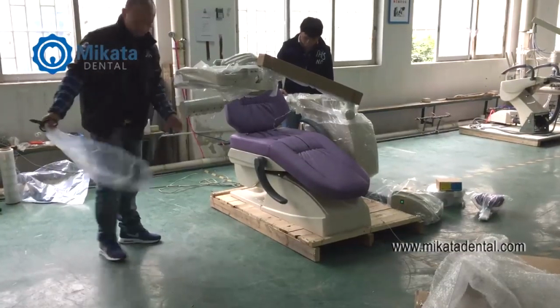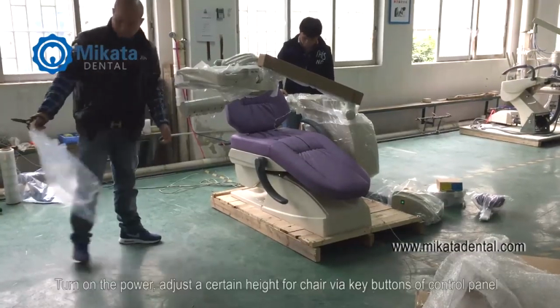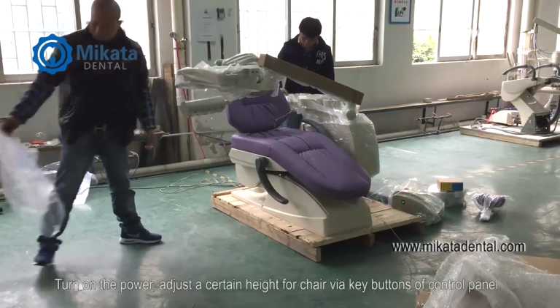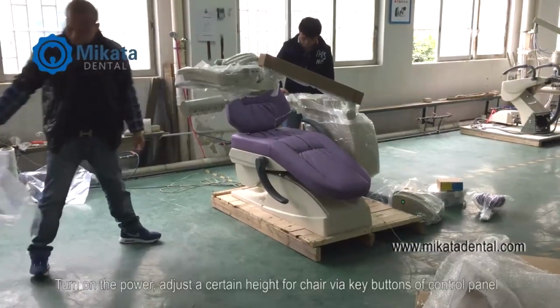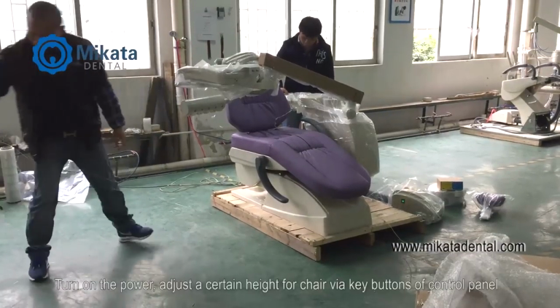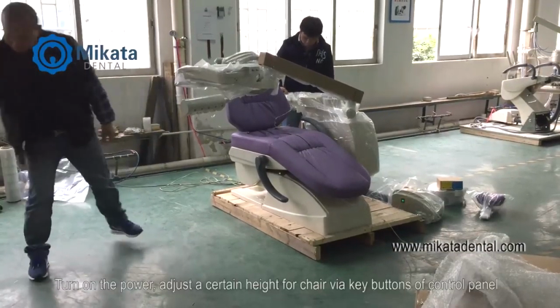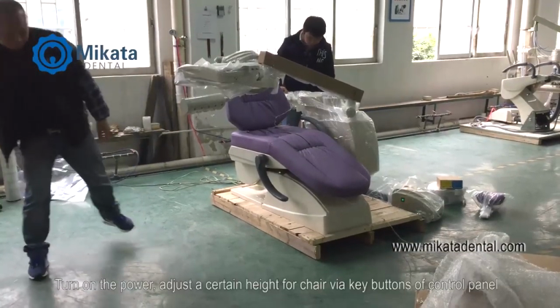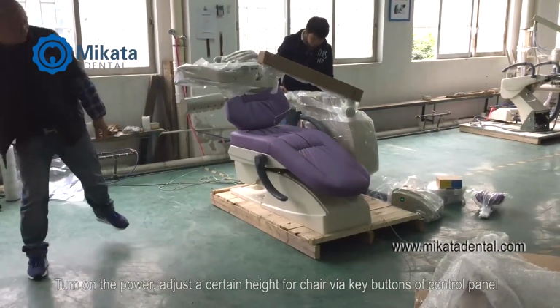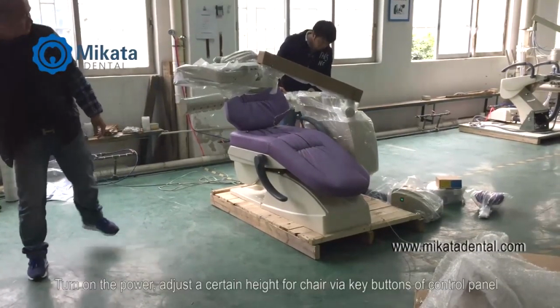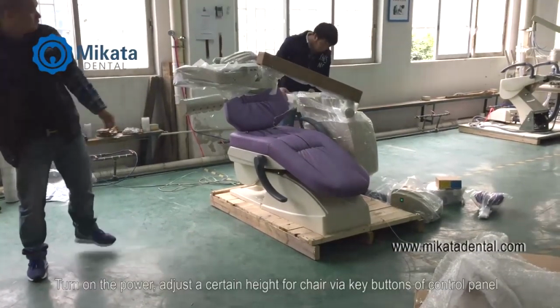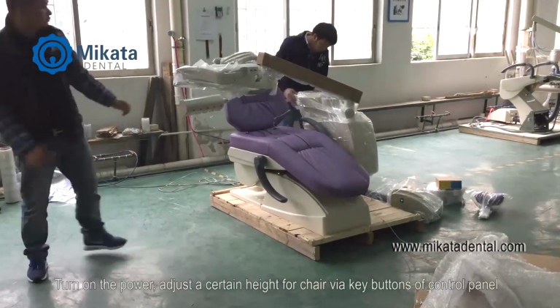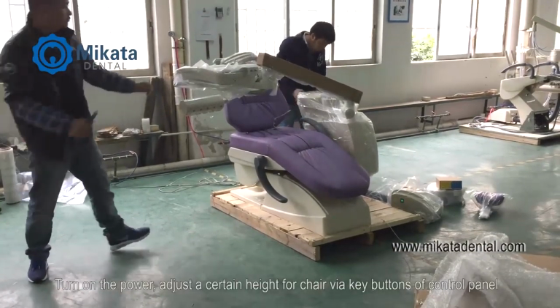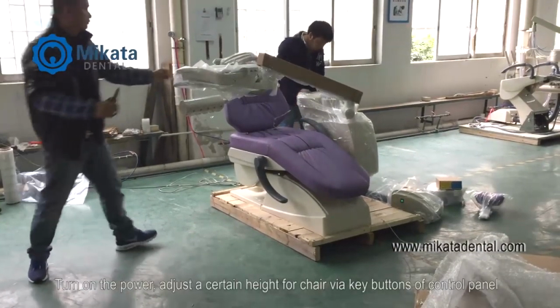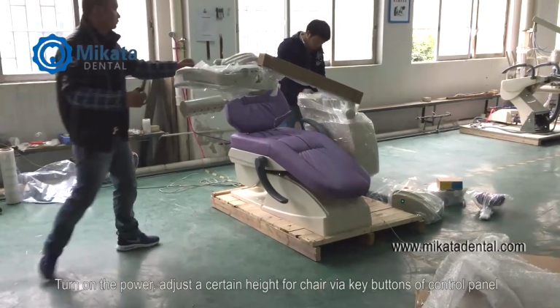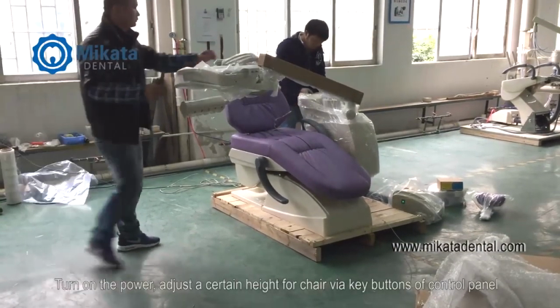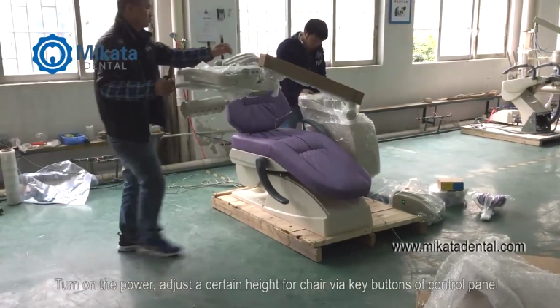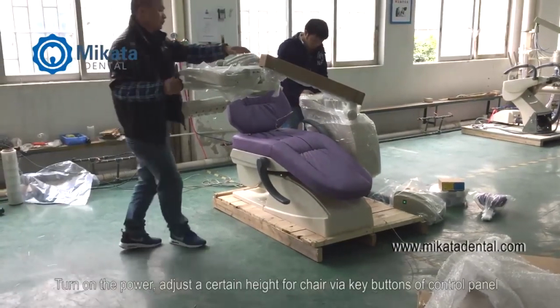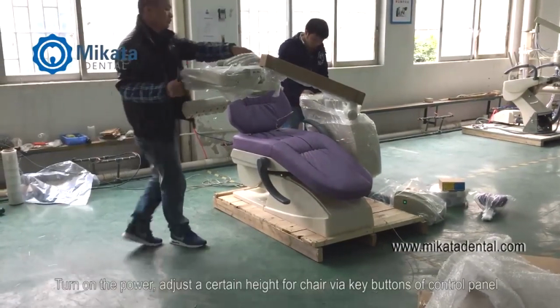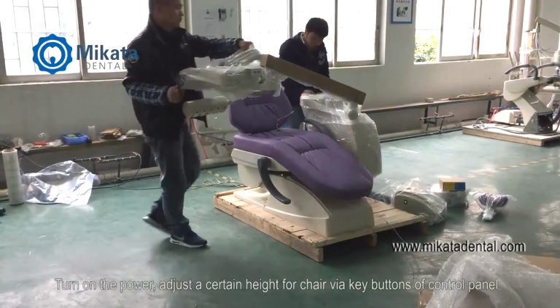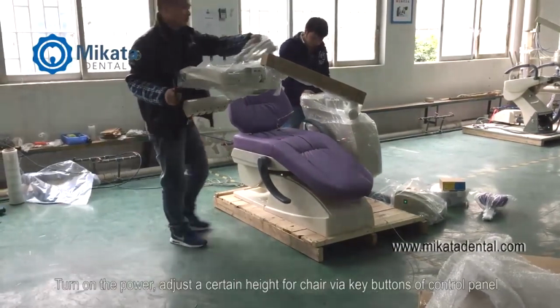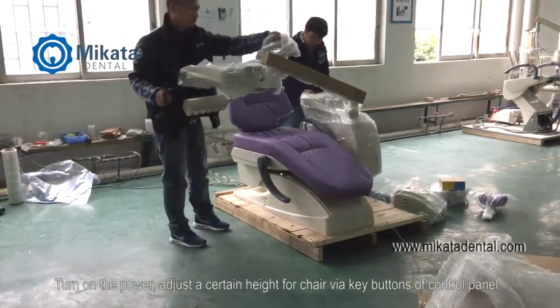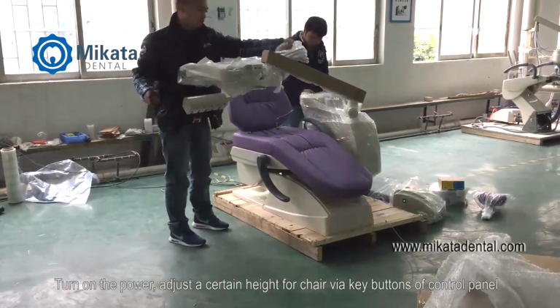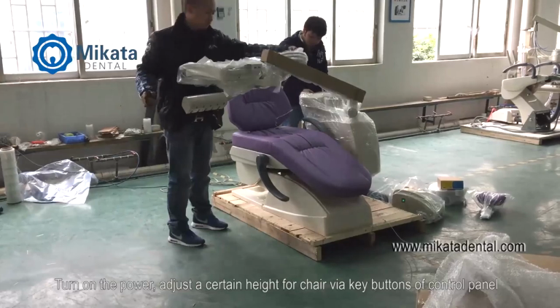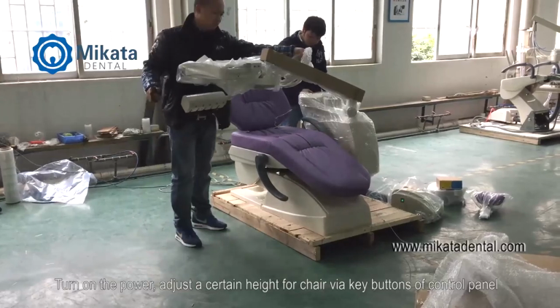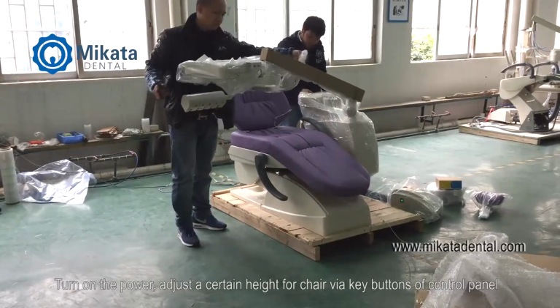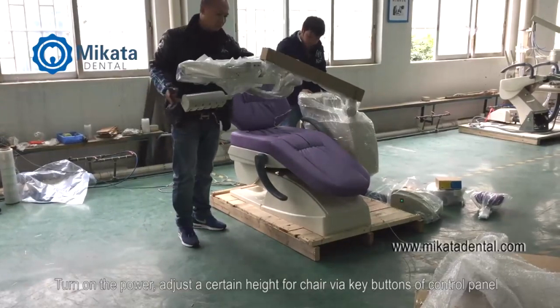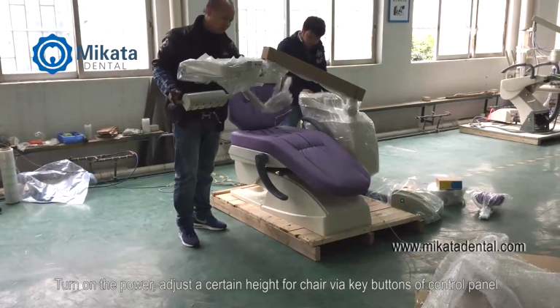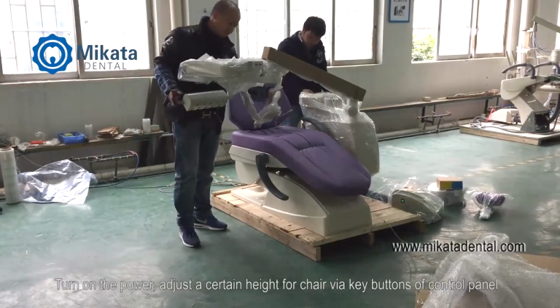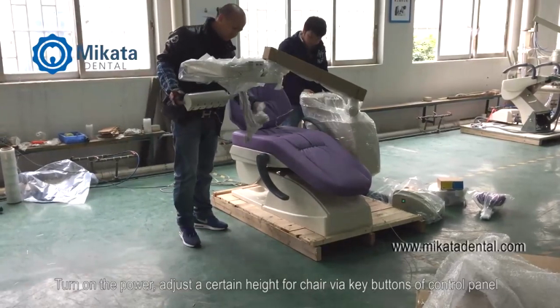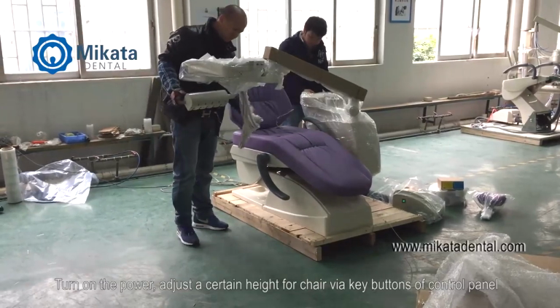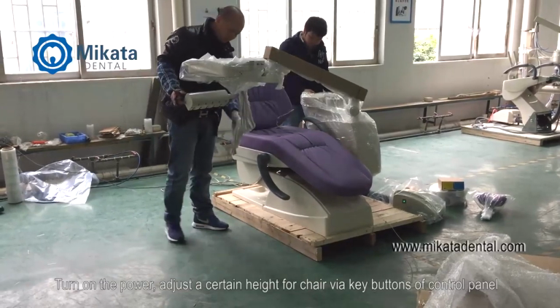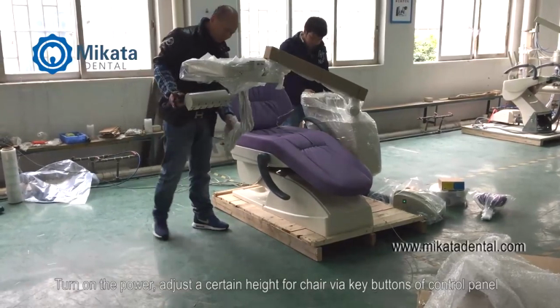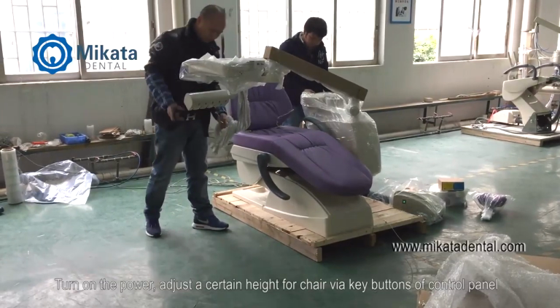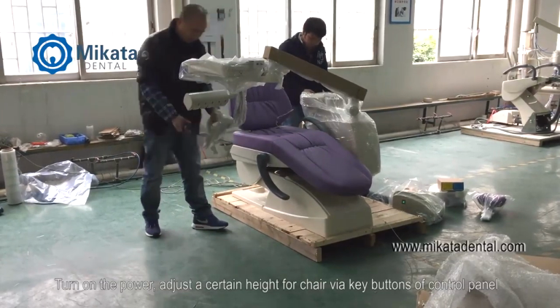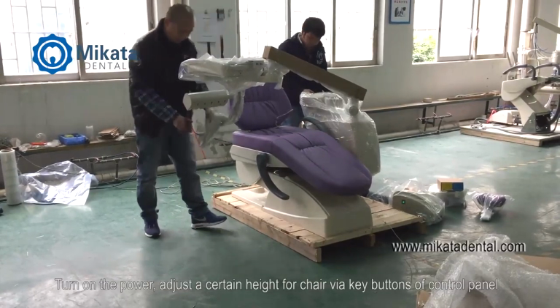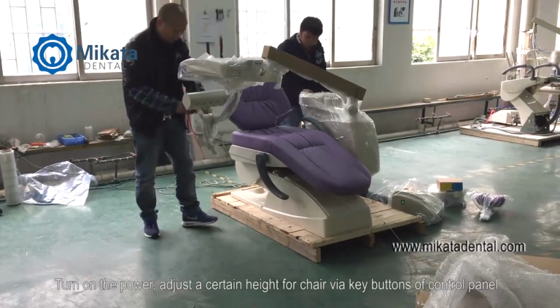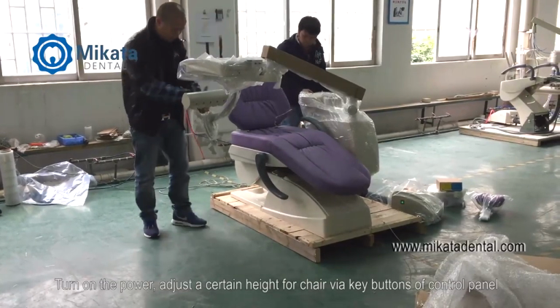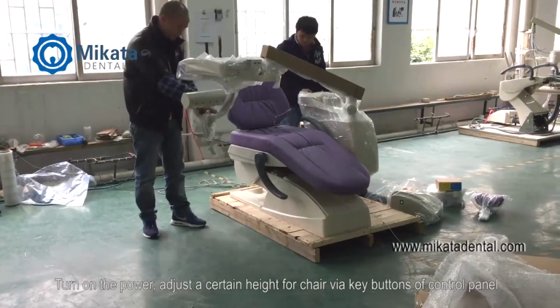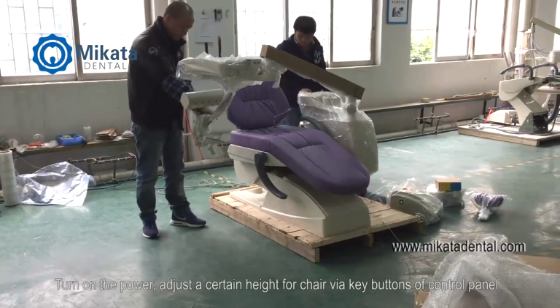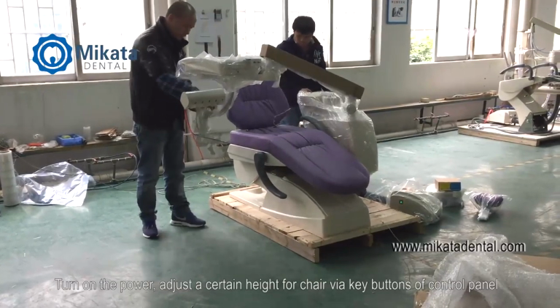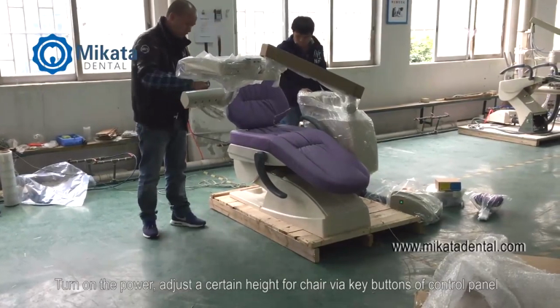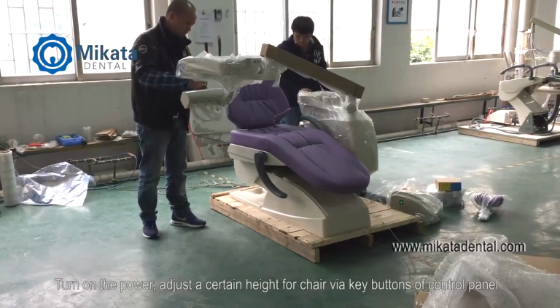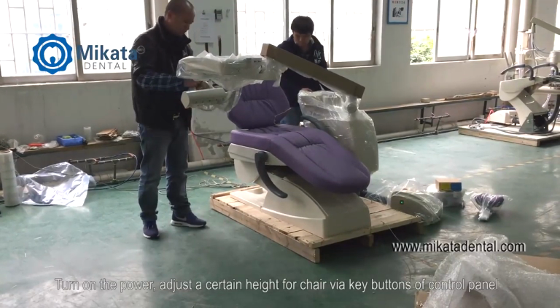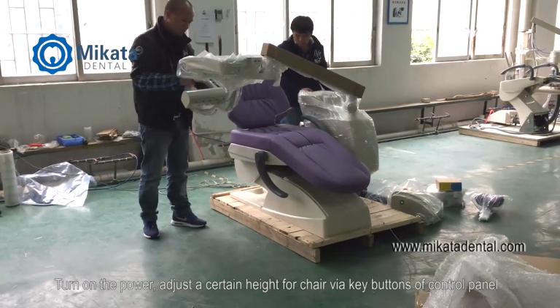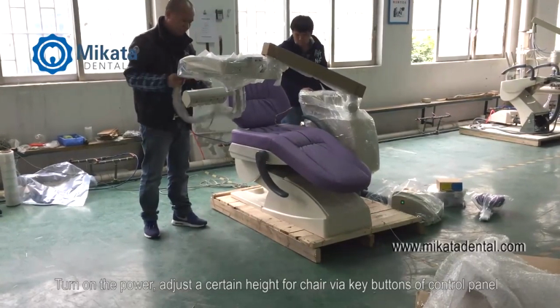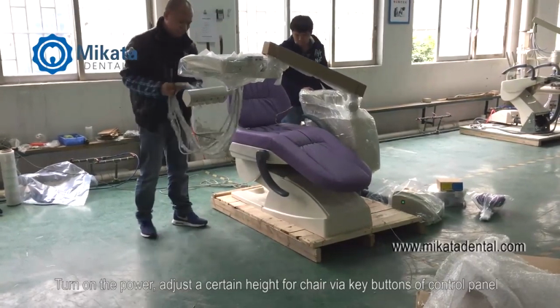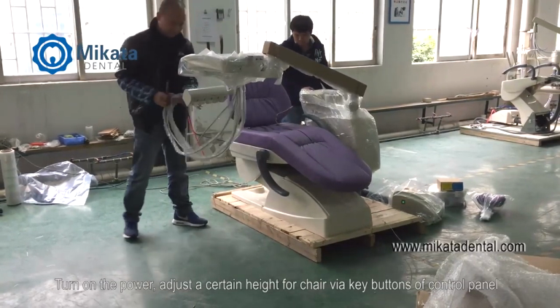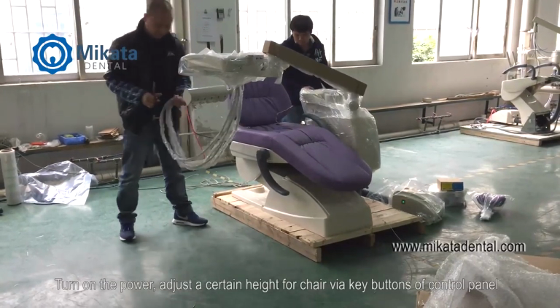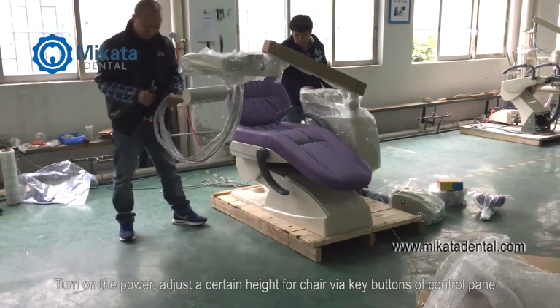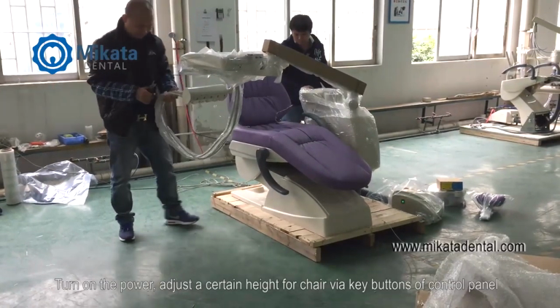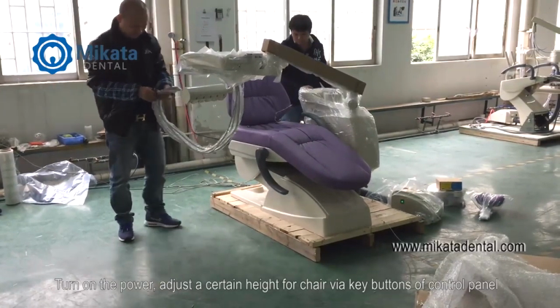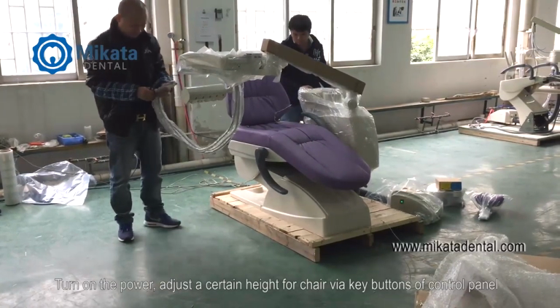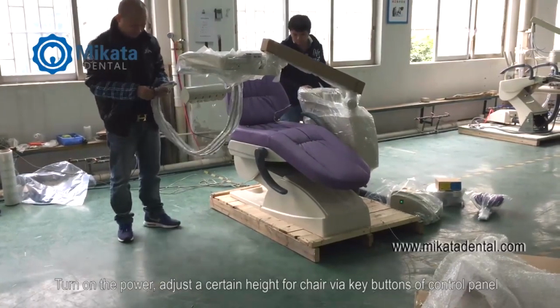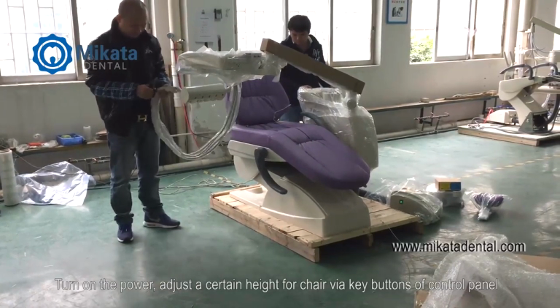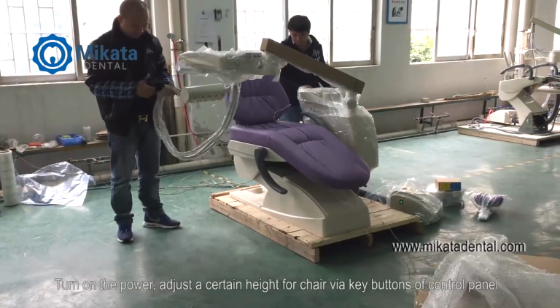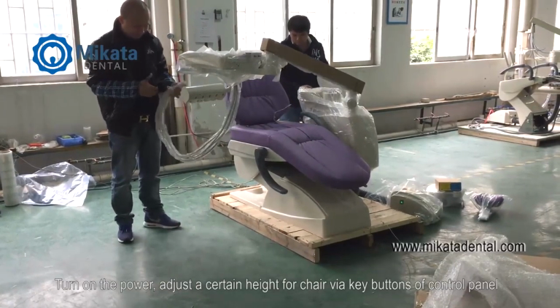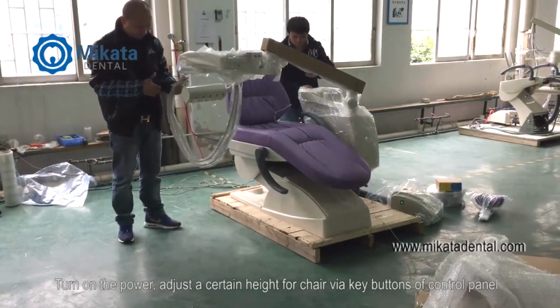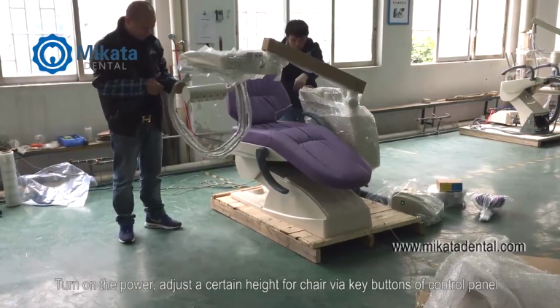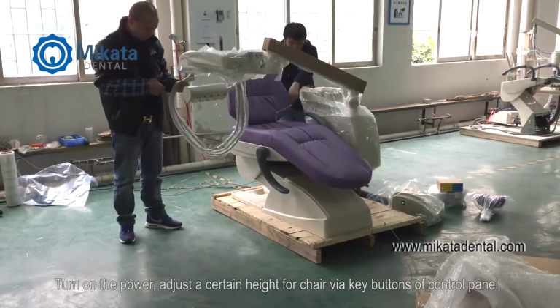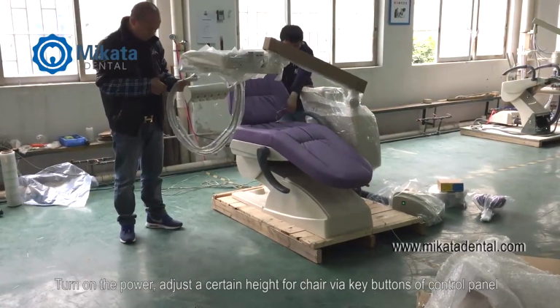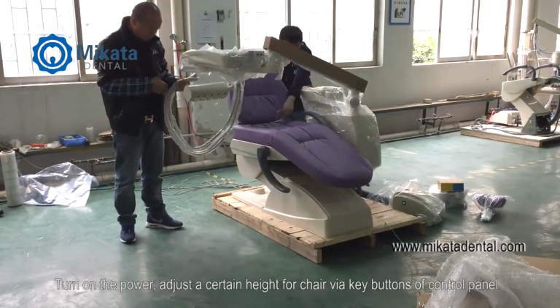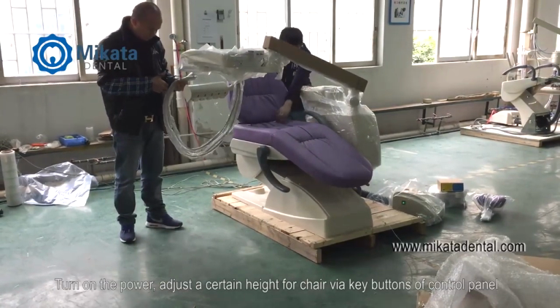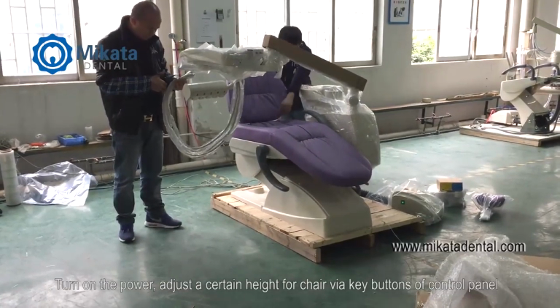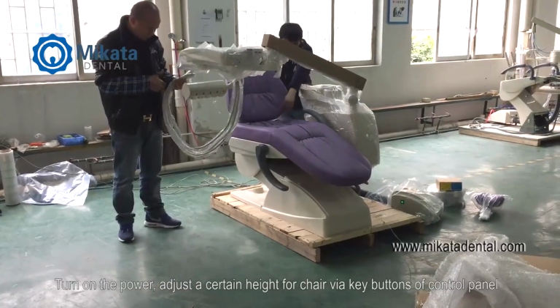Turn on the power. Adjust the chair to a certain height via the key buttons on the control panel.